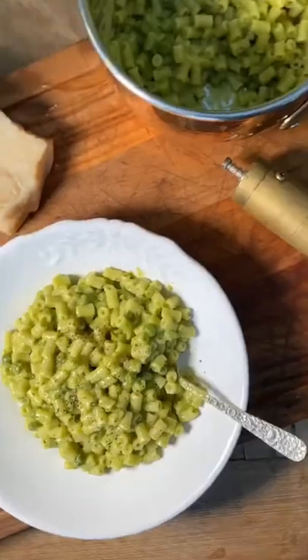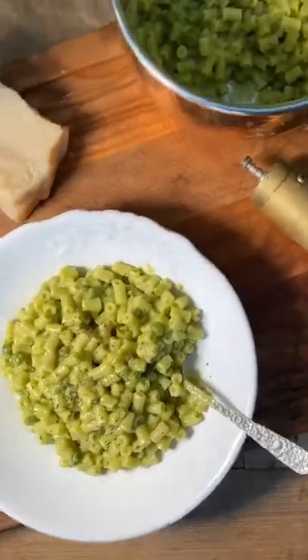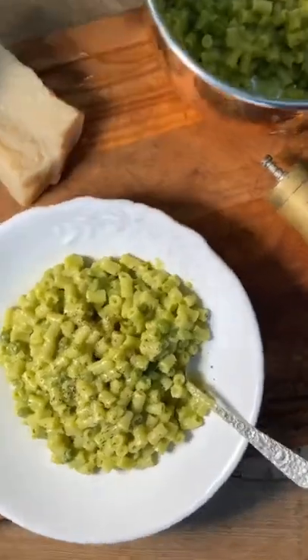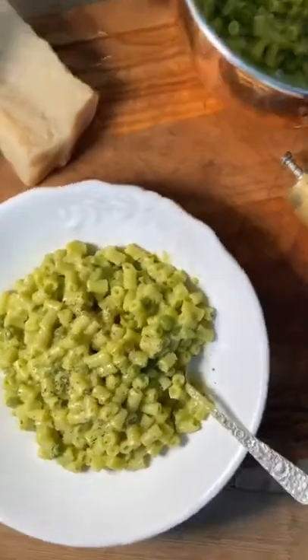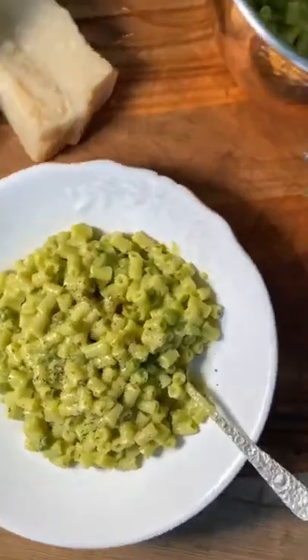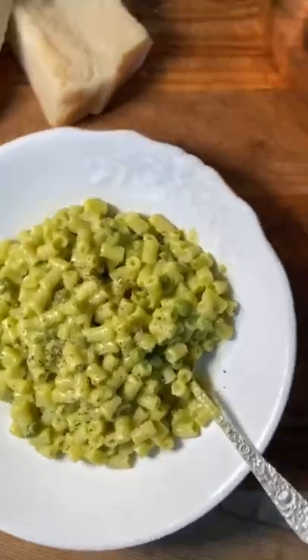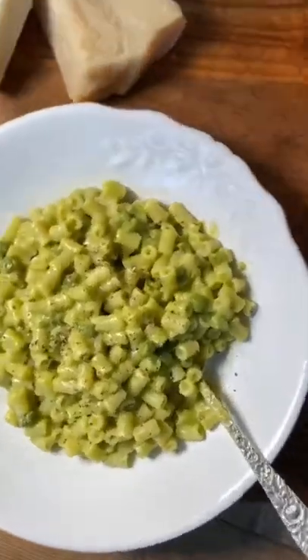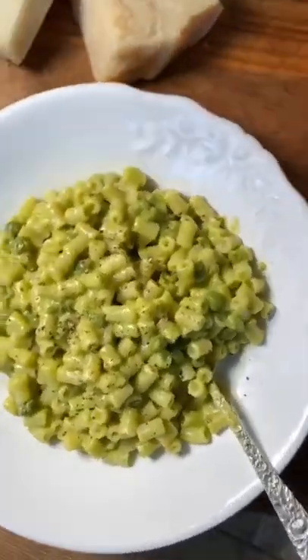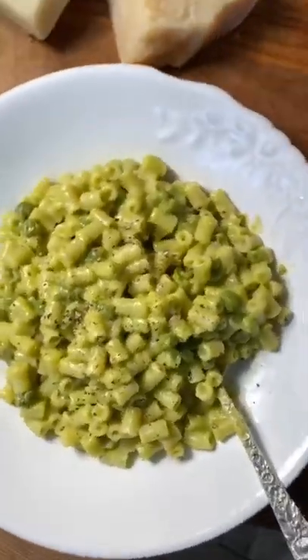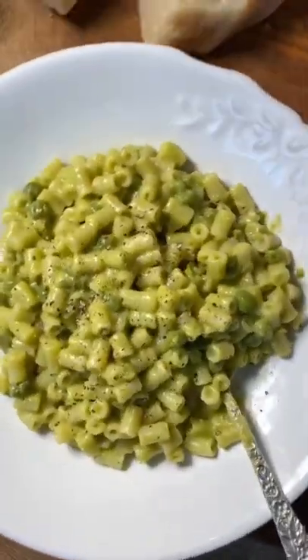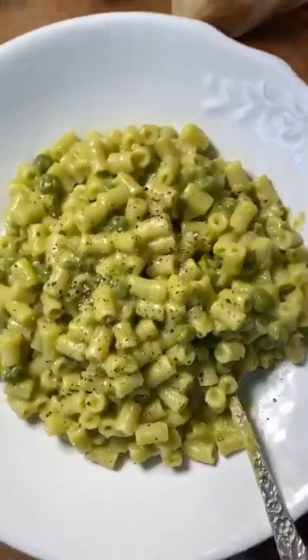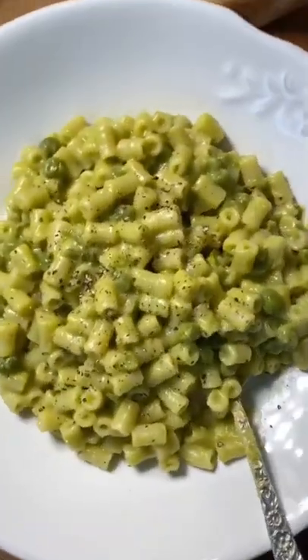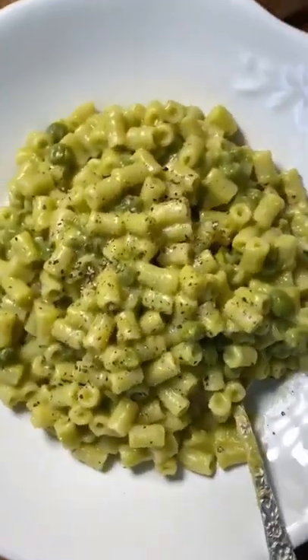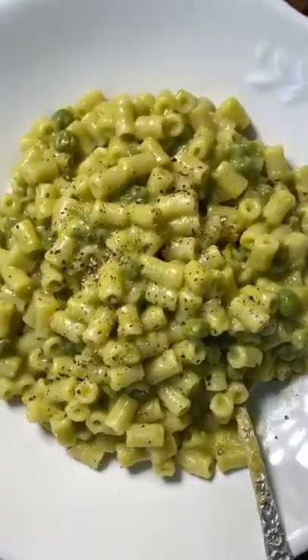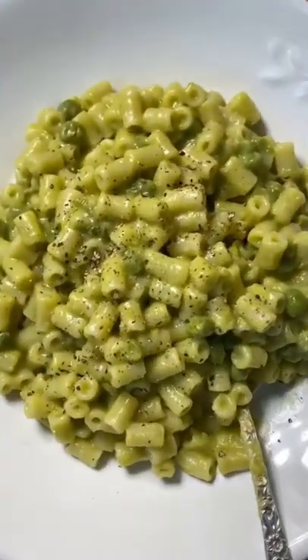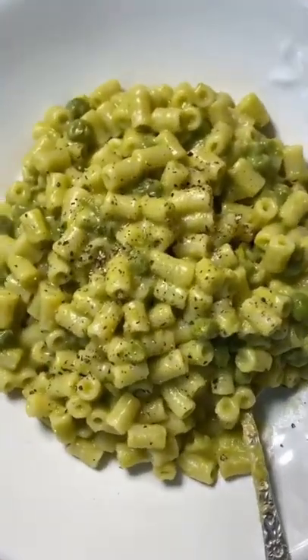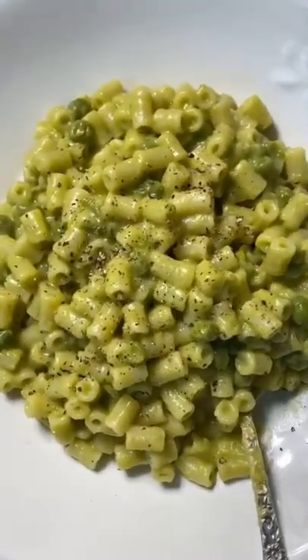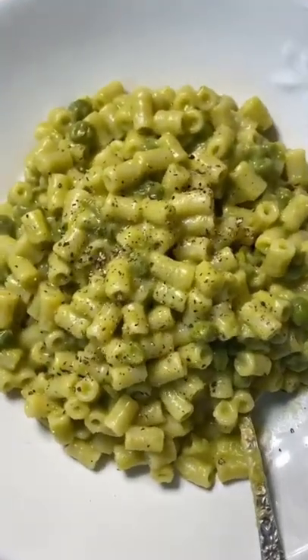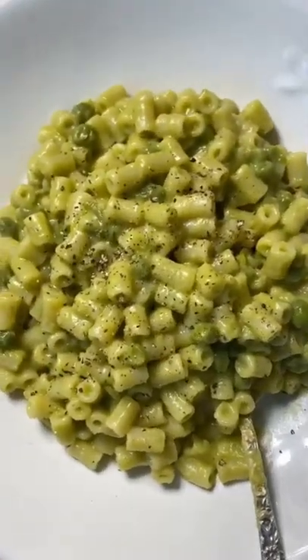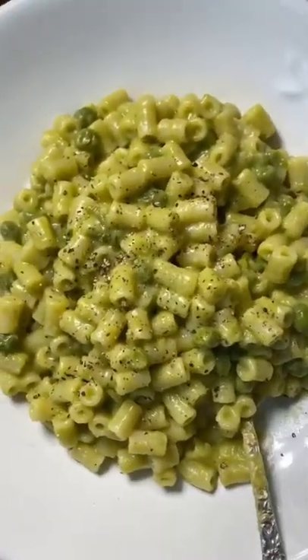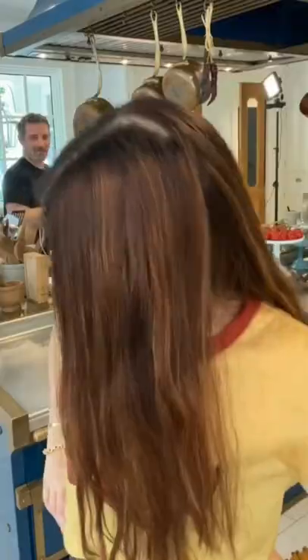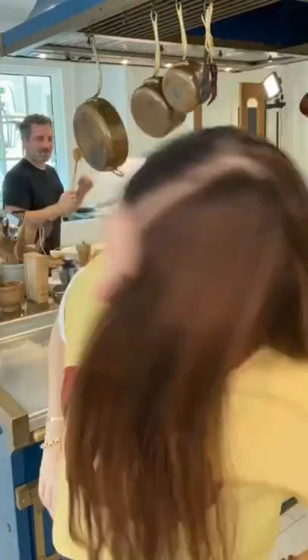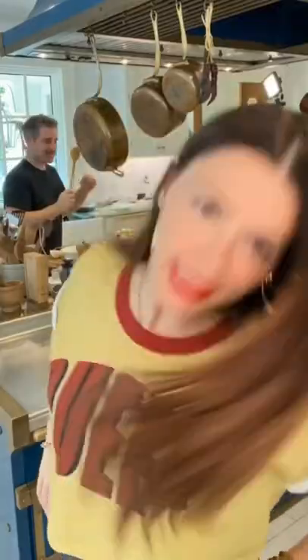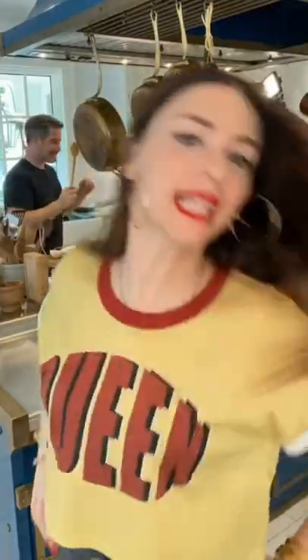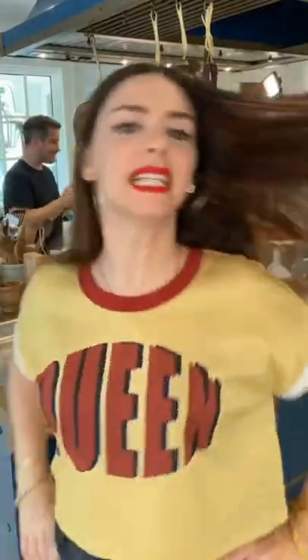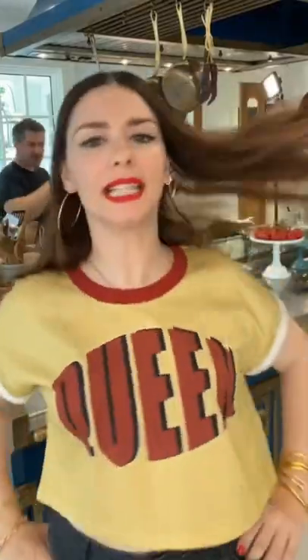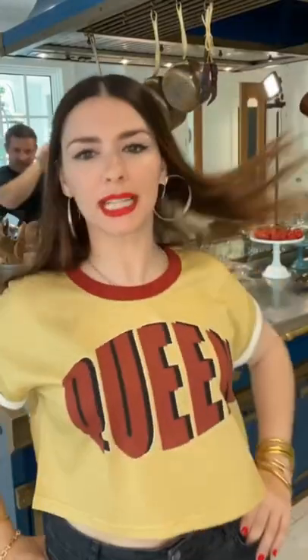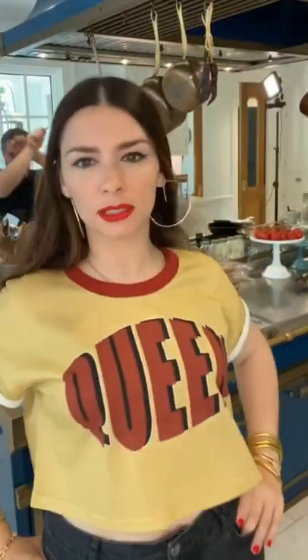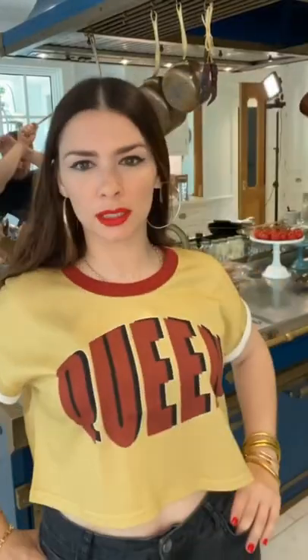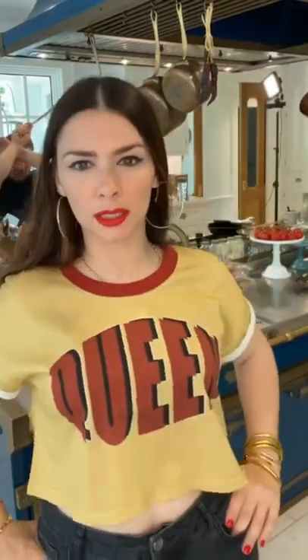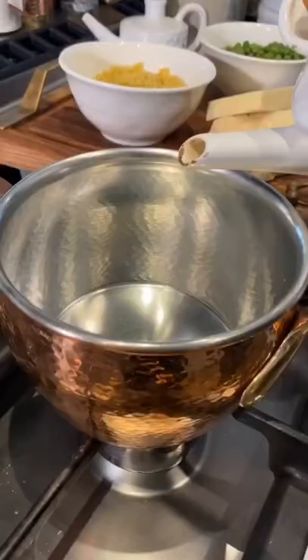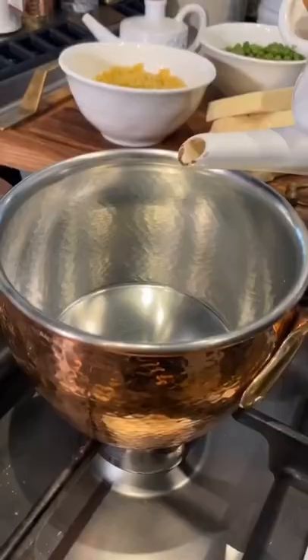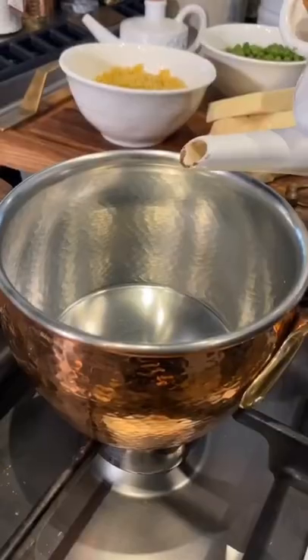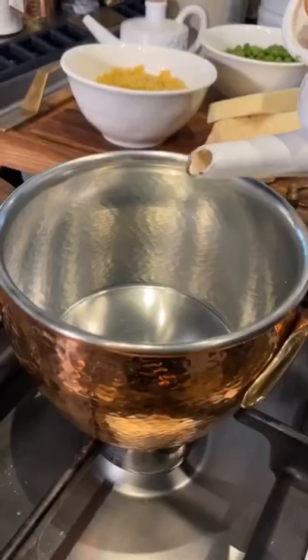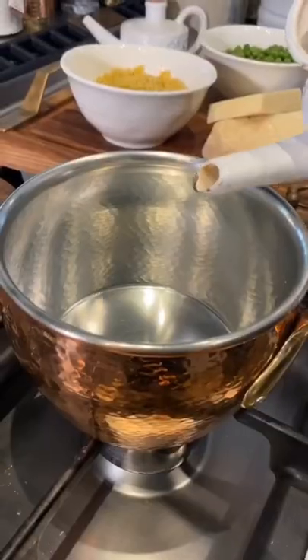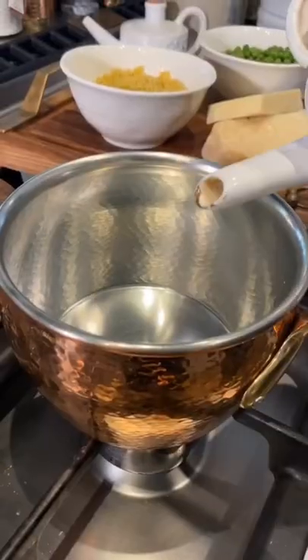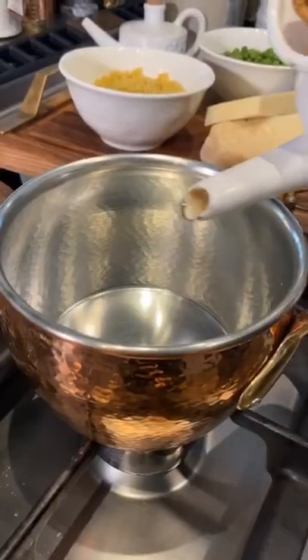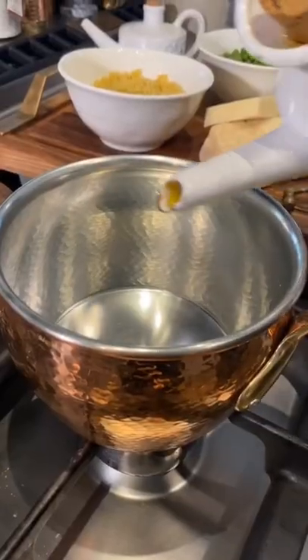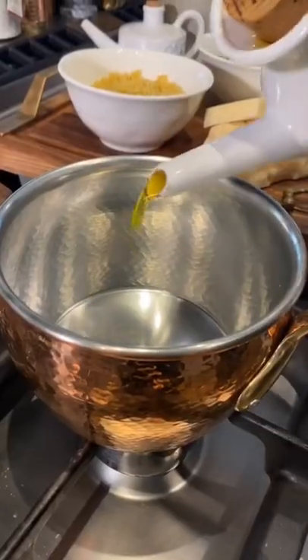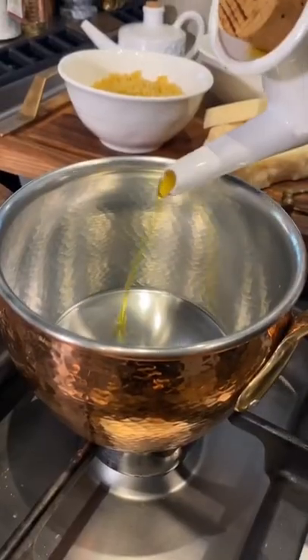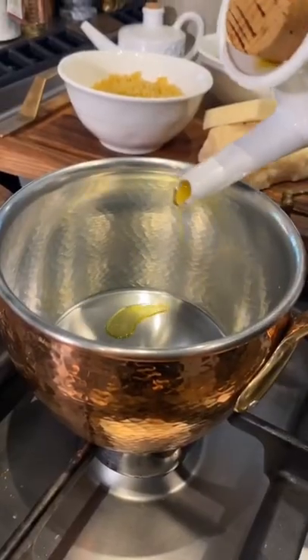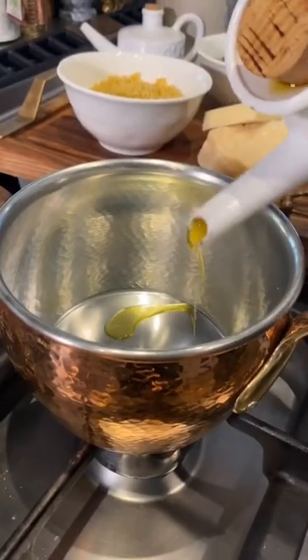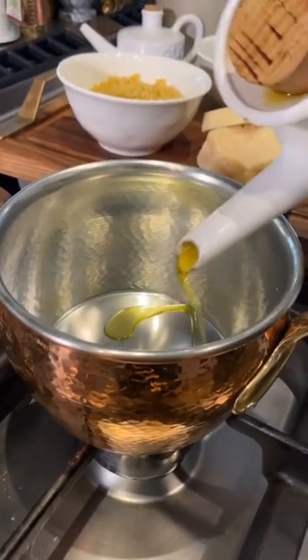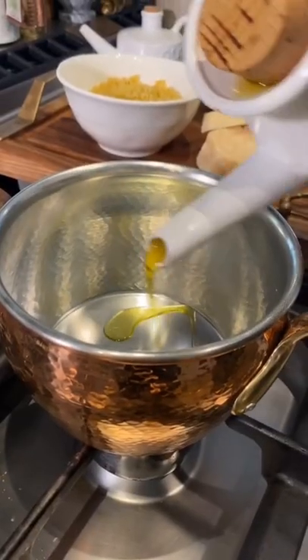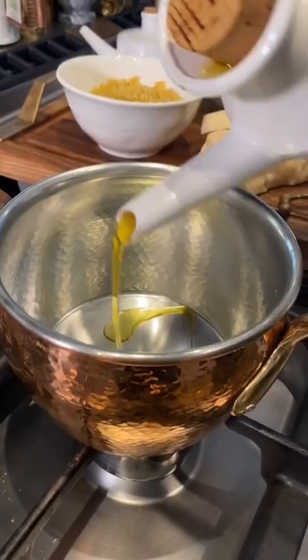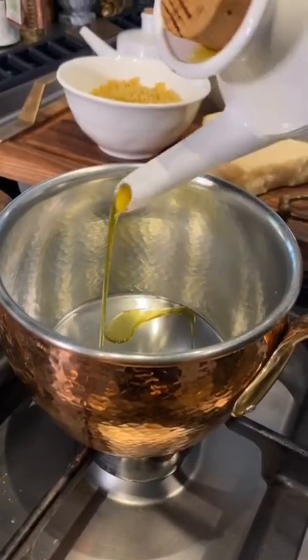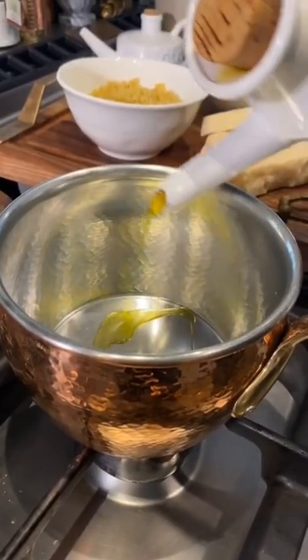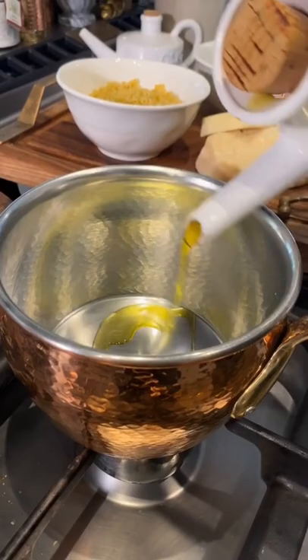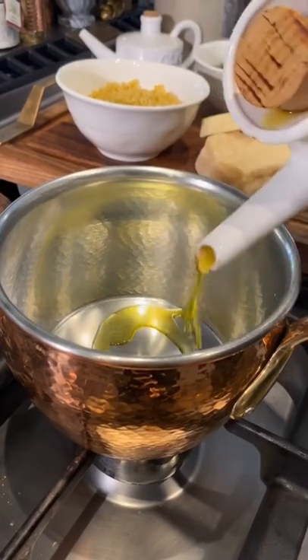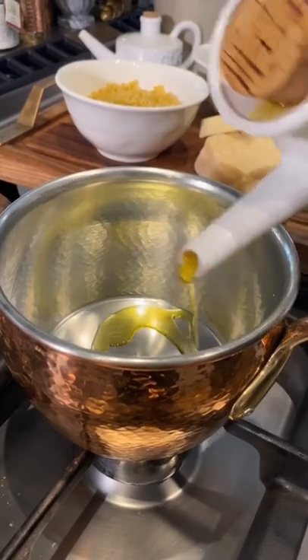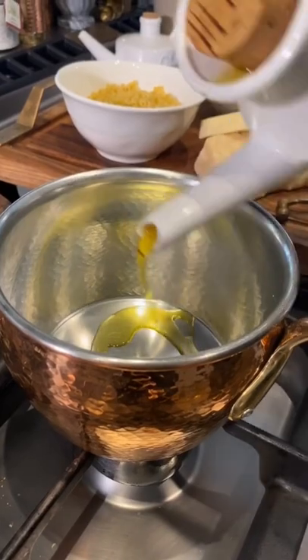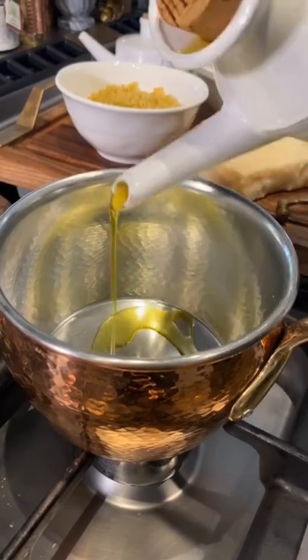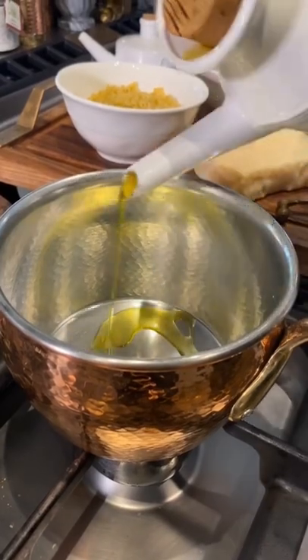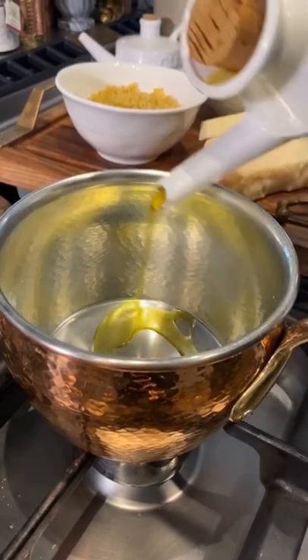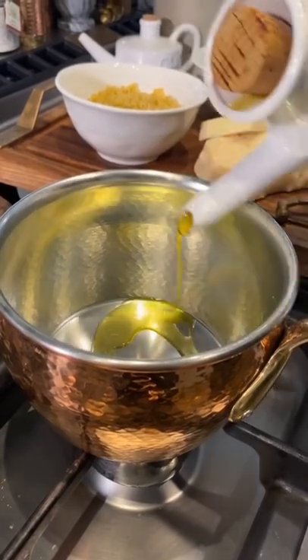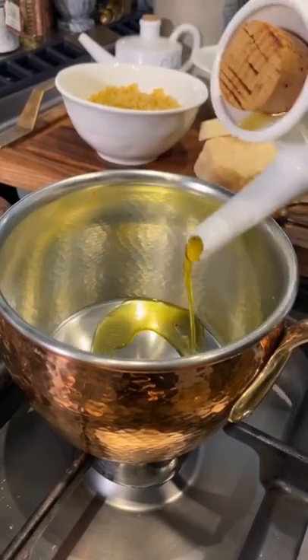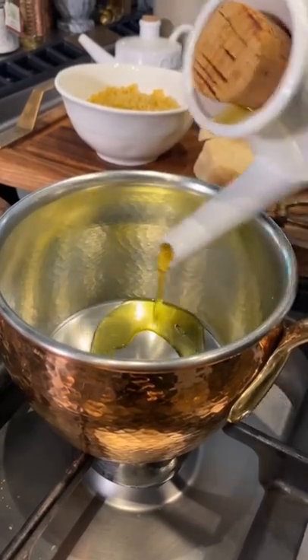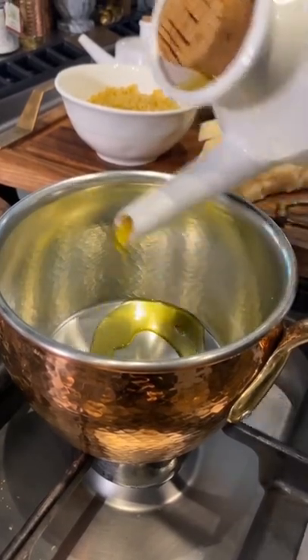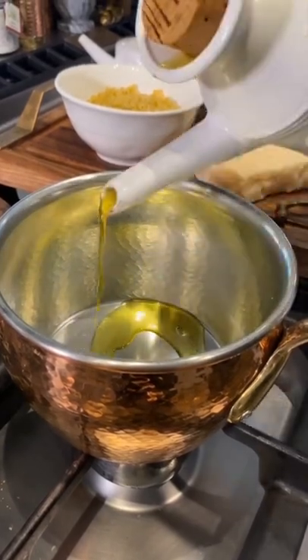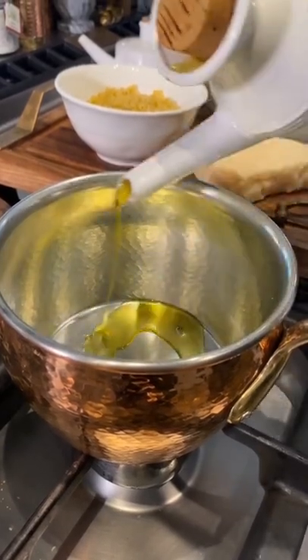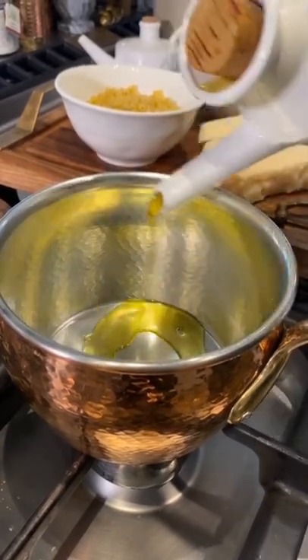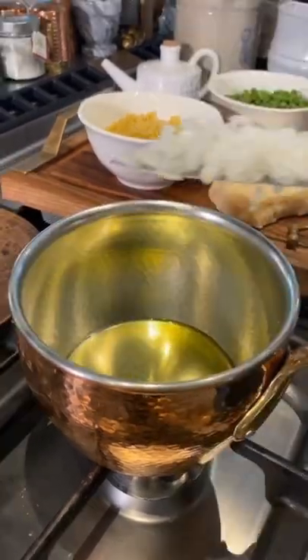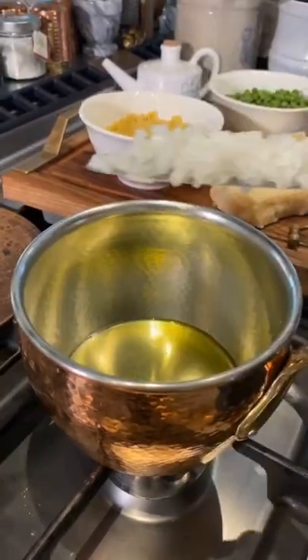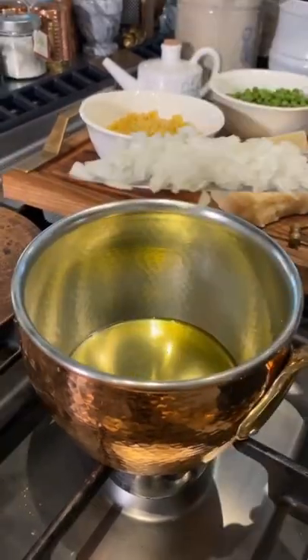Just gorgeous! I want to show you an old recipe with peas, since they're in season.